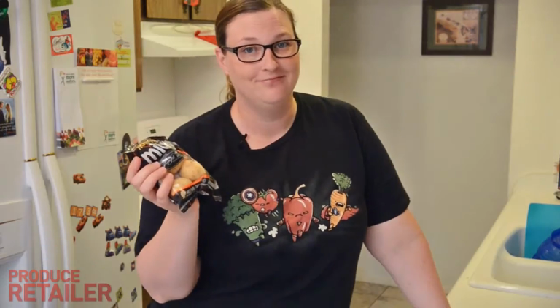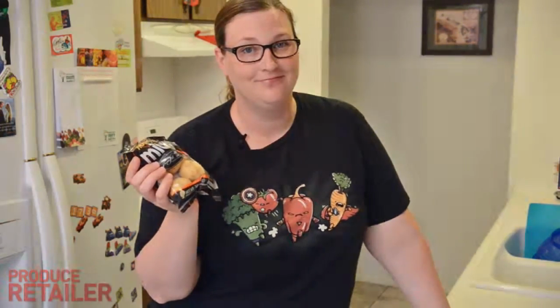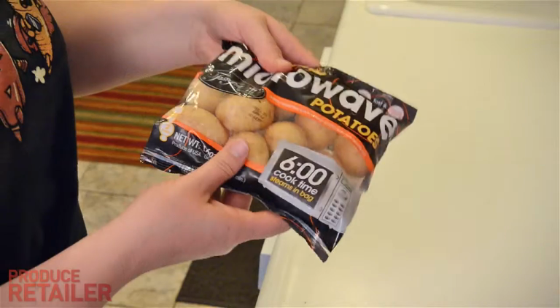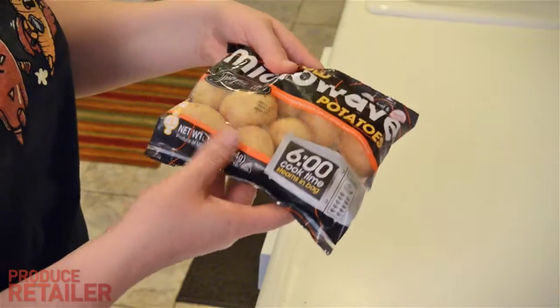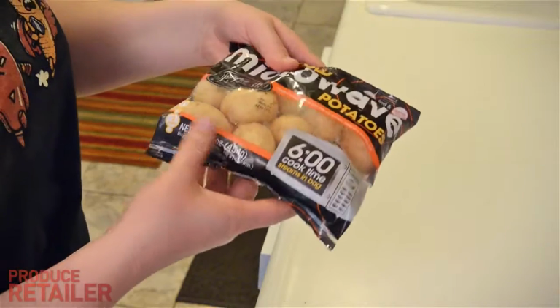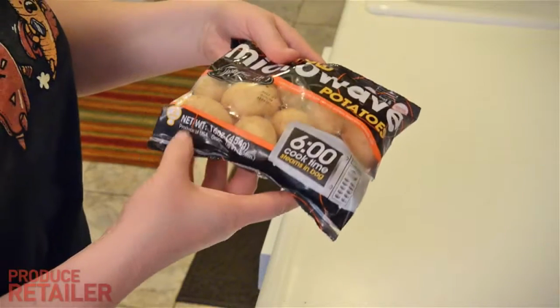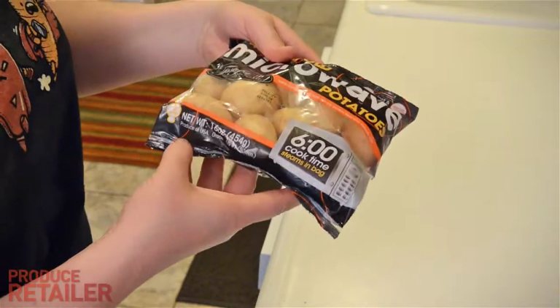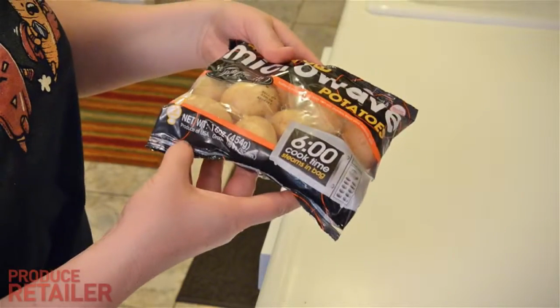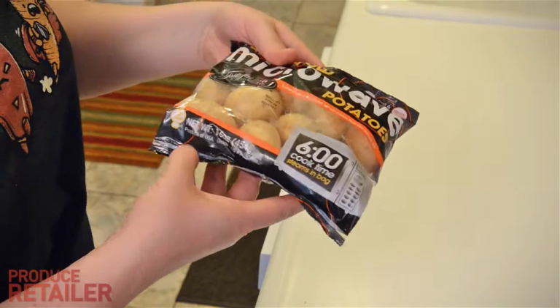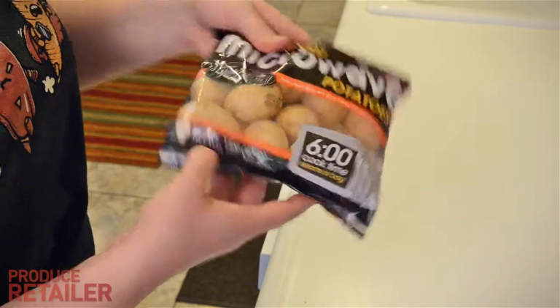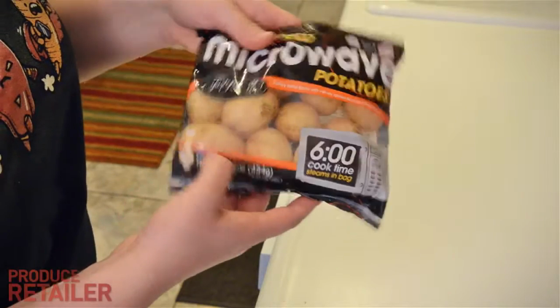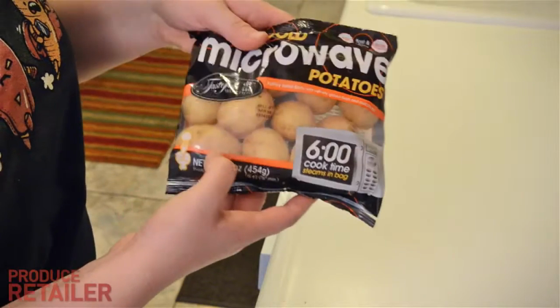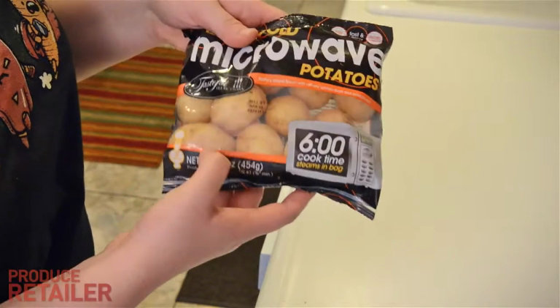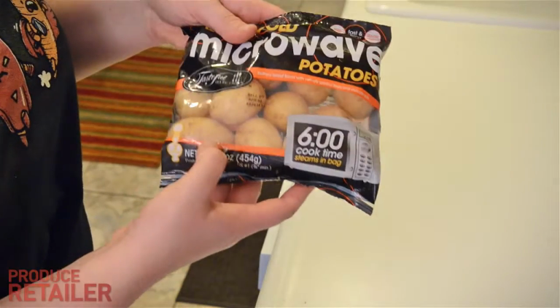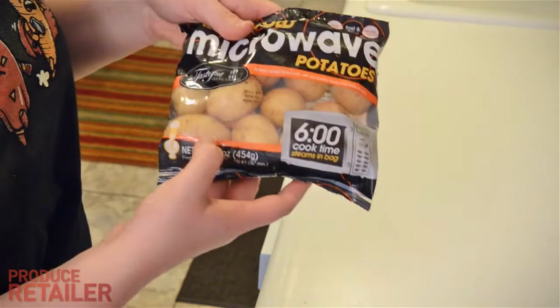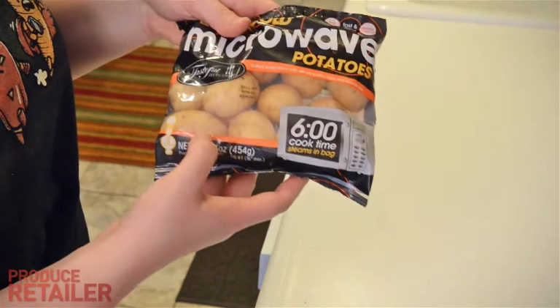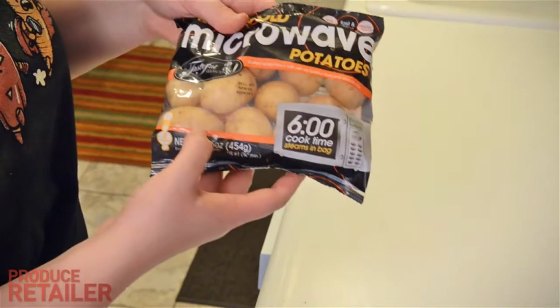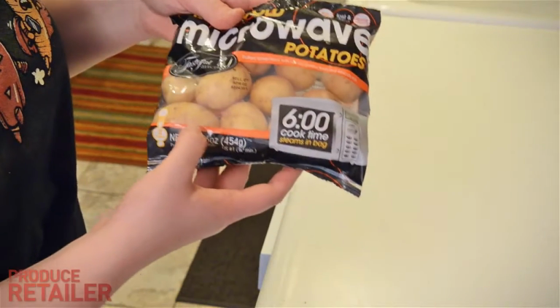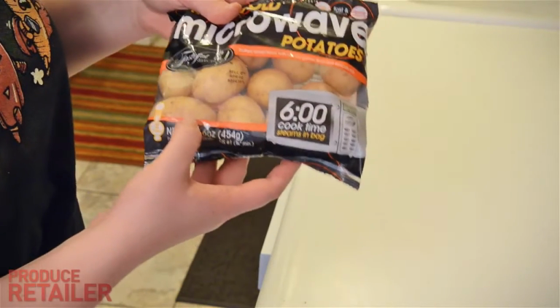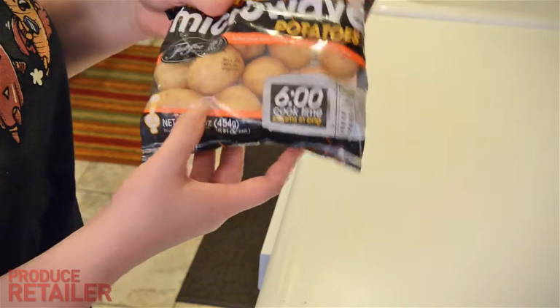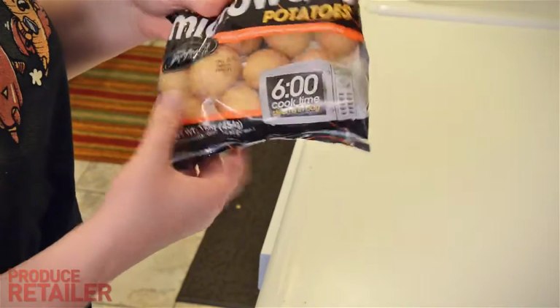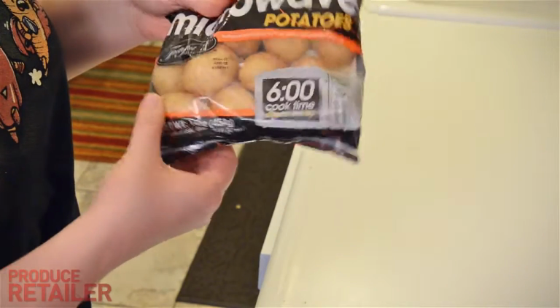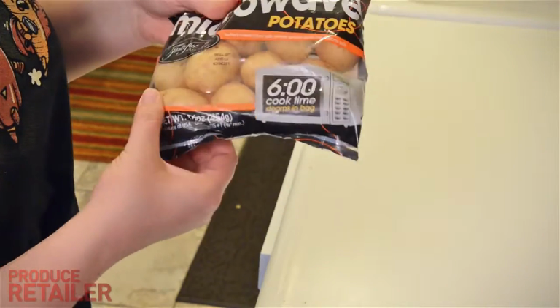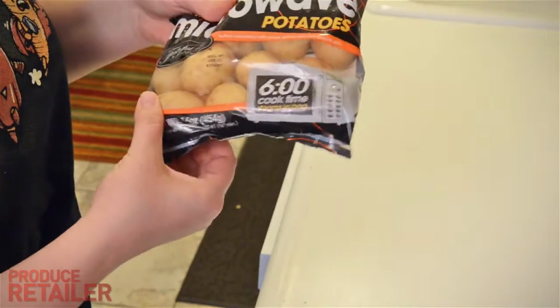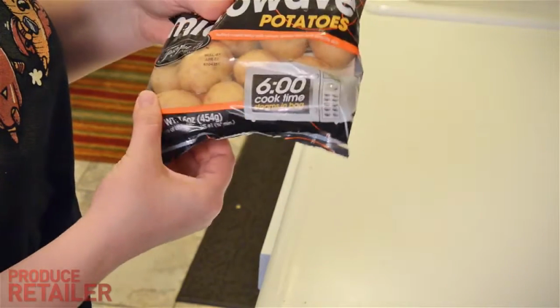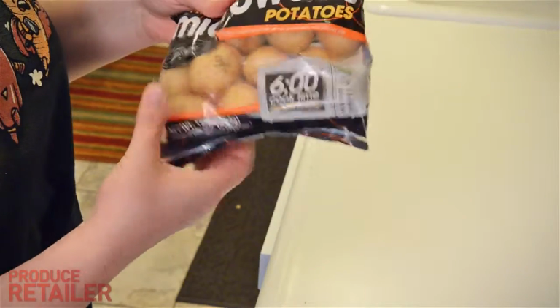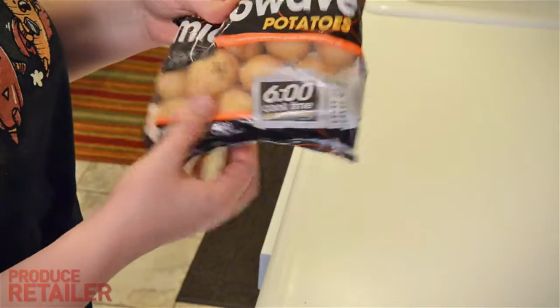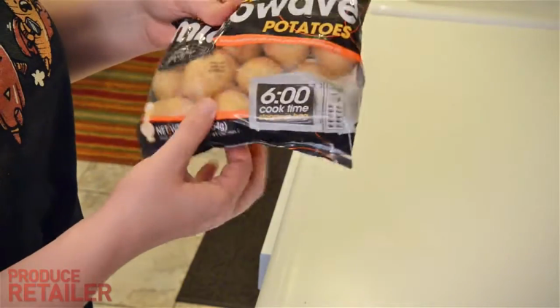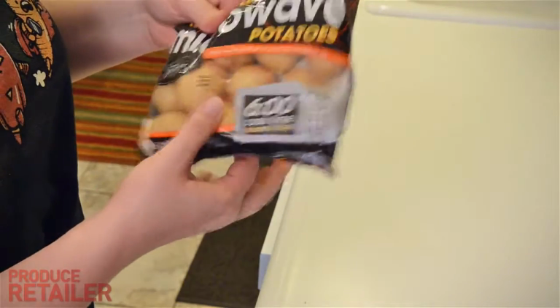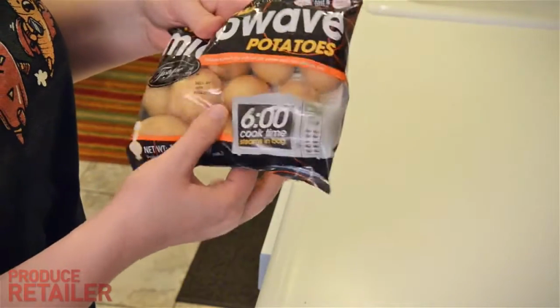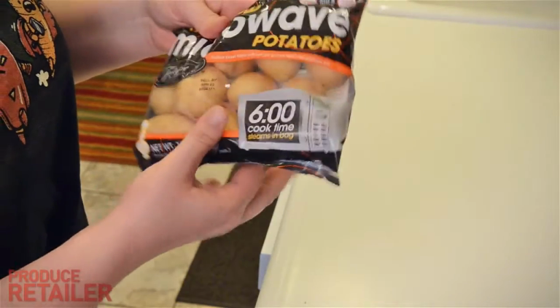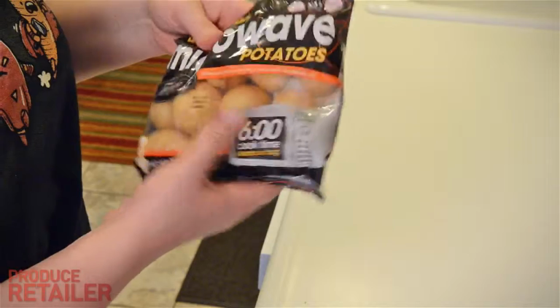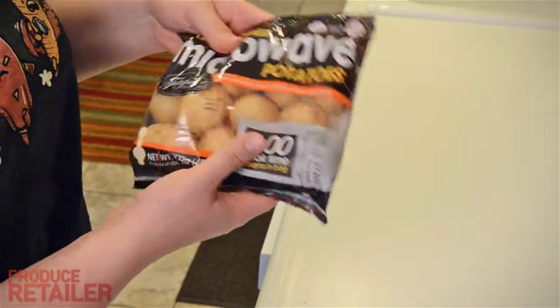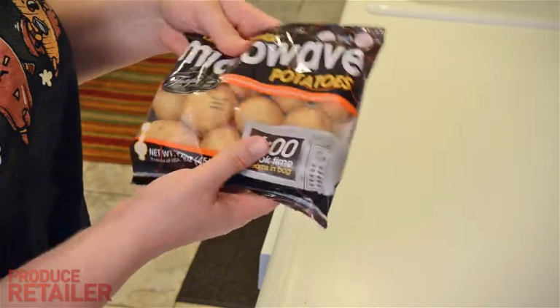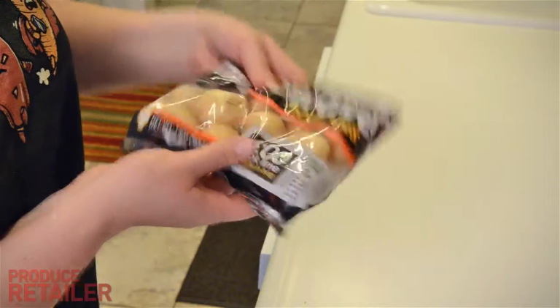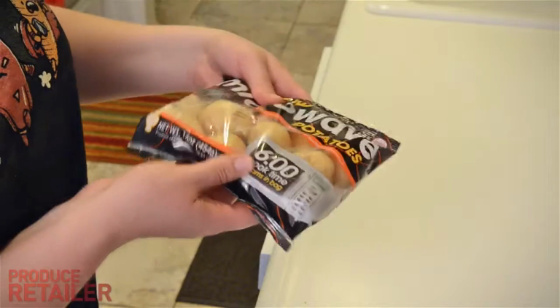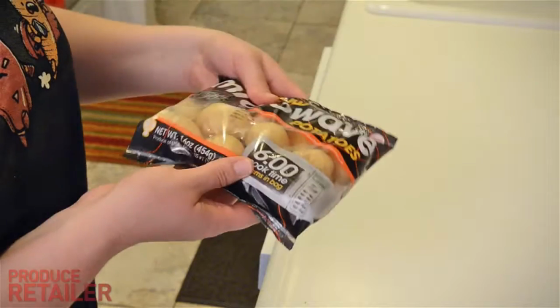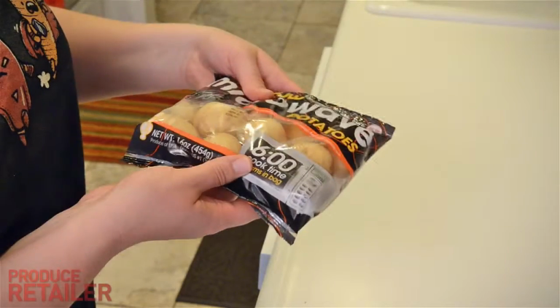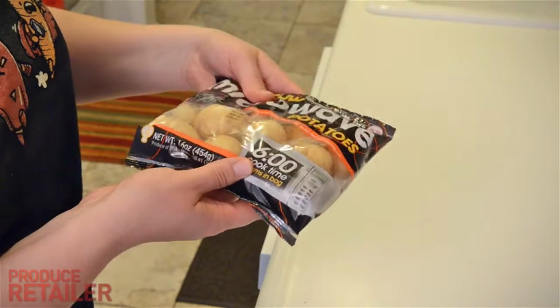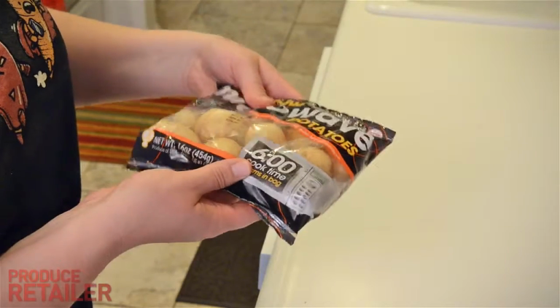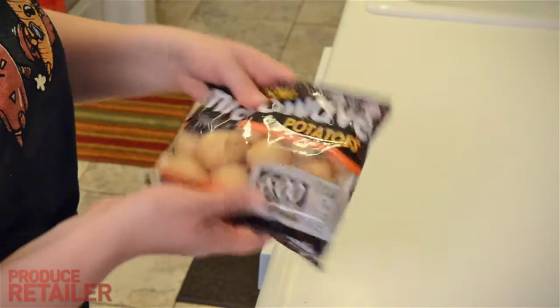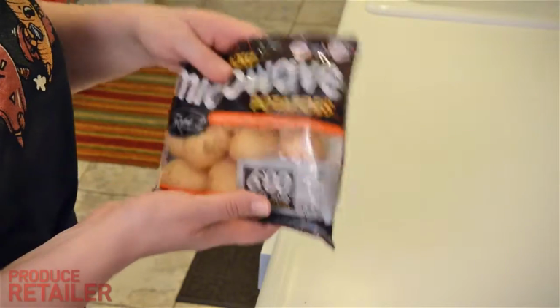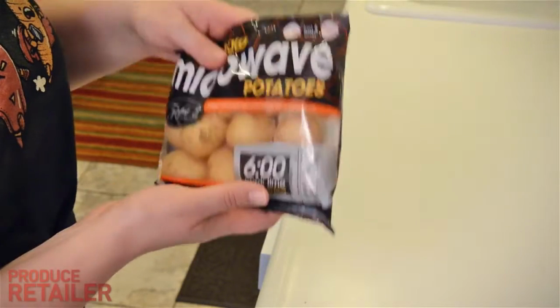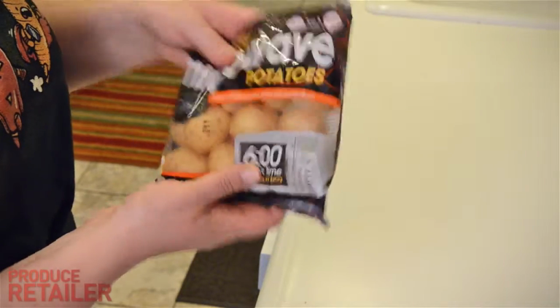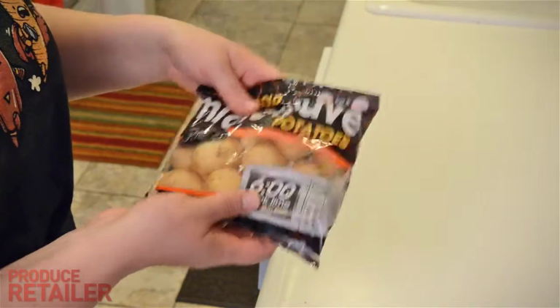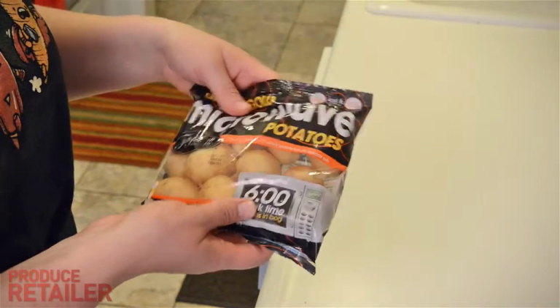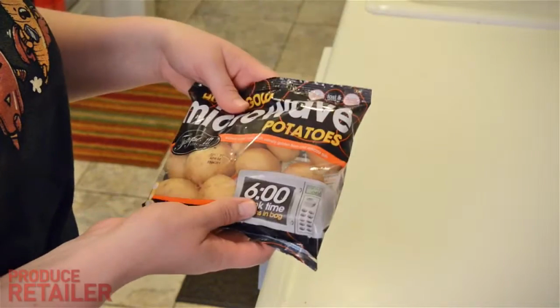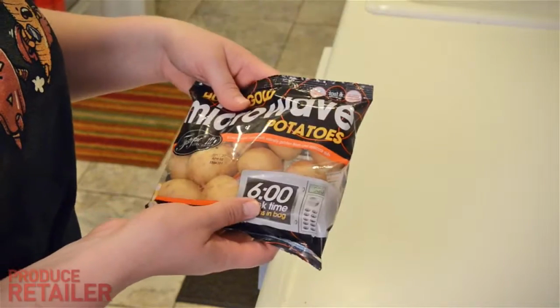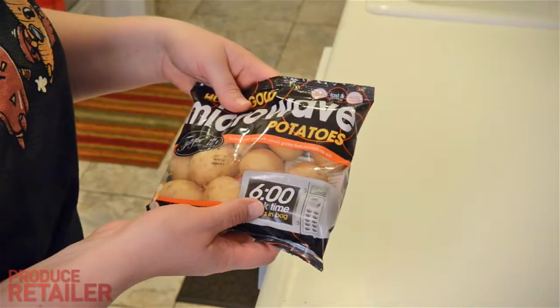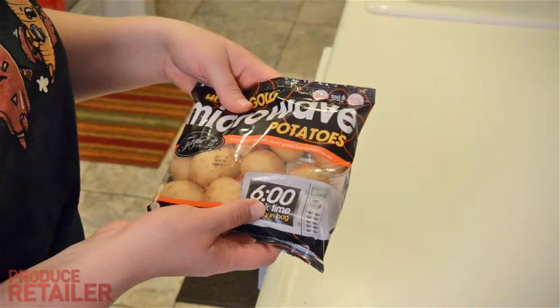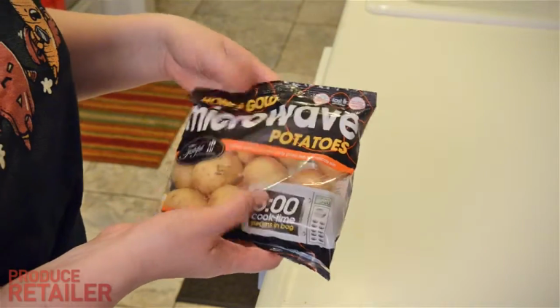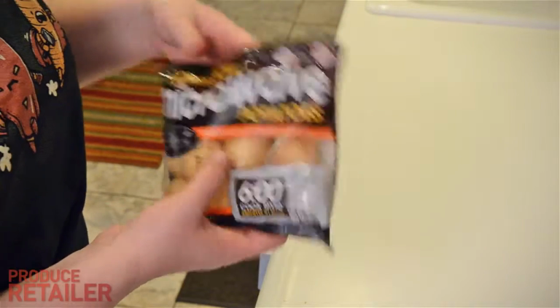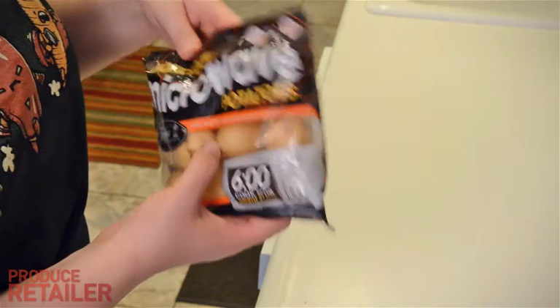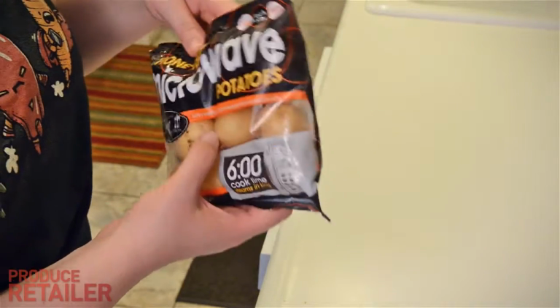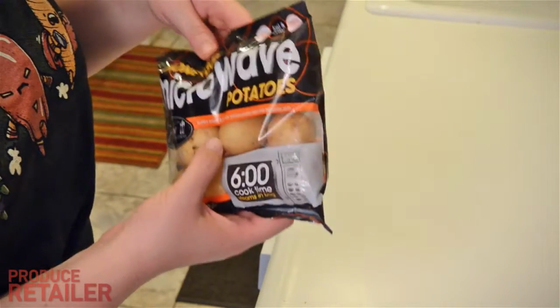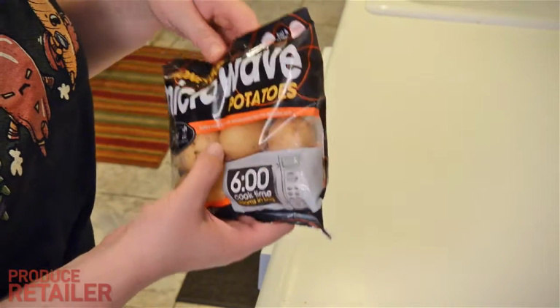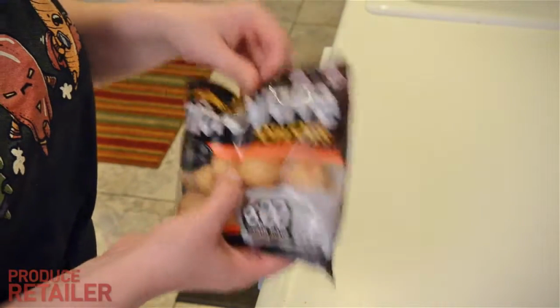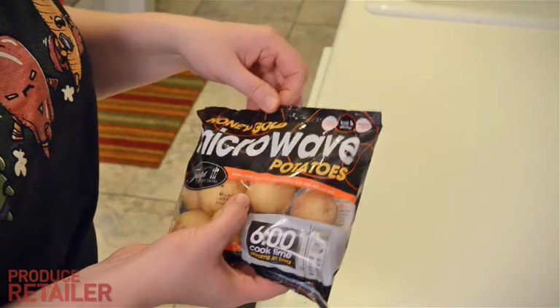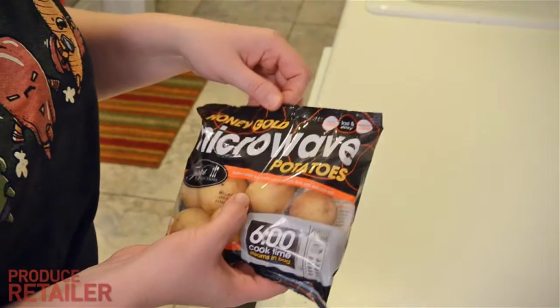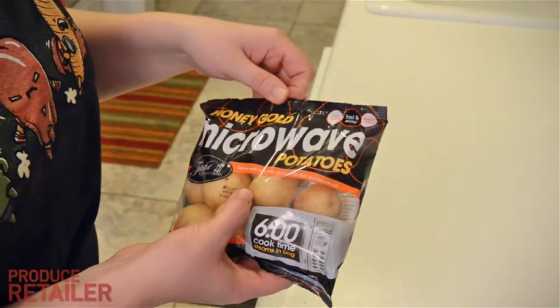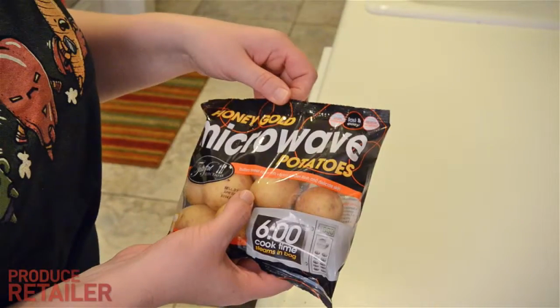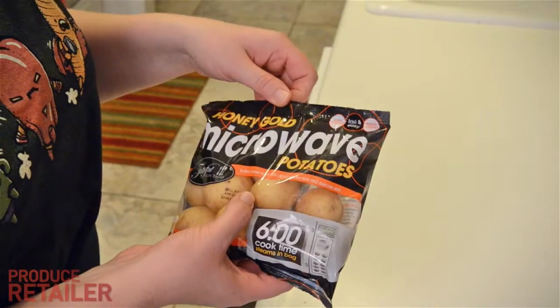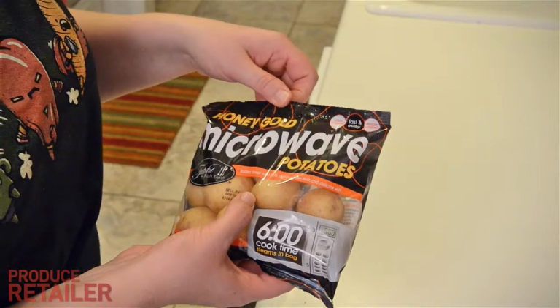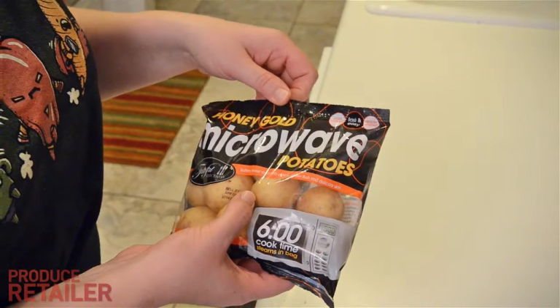So these are two-bite potatoes, 16-ounce bag, cooks in six minutes. Let's see how this goes.